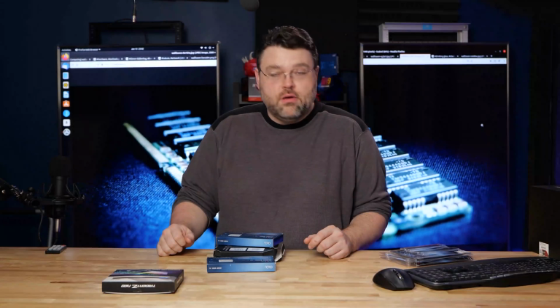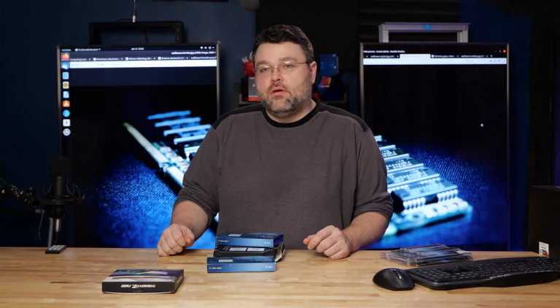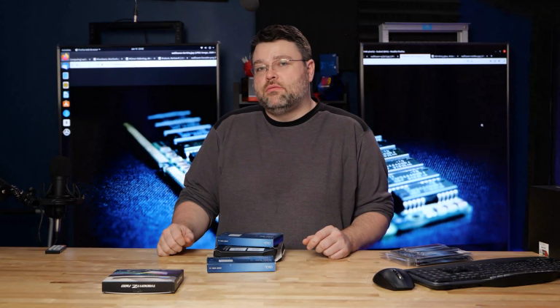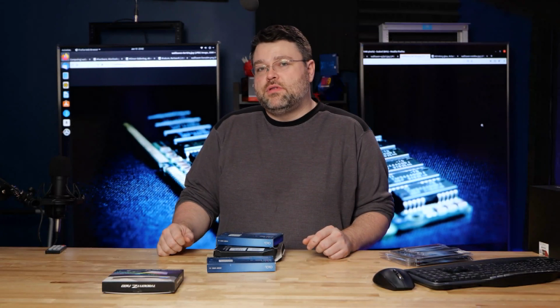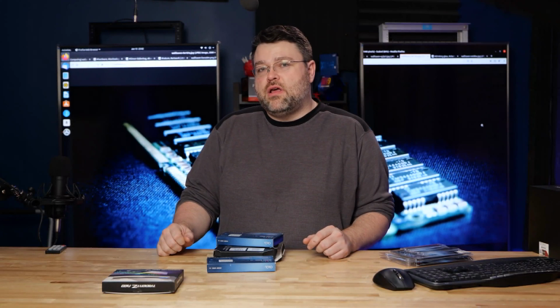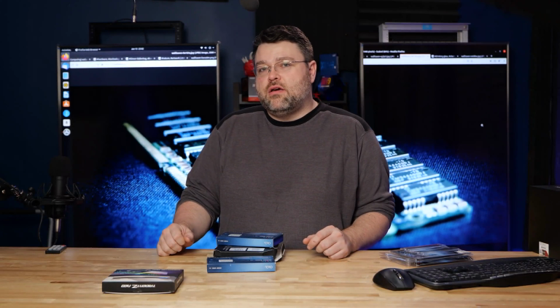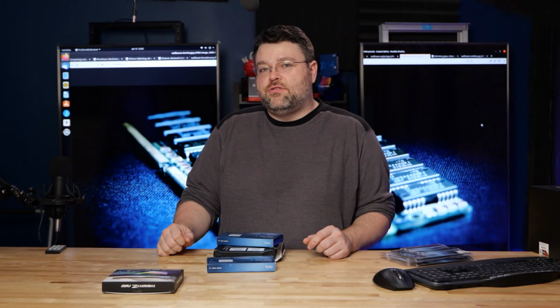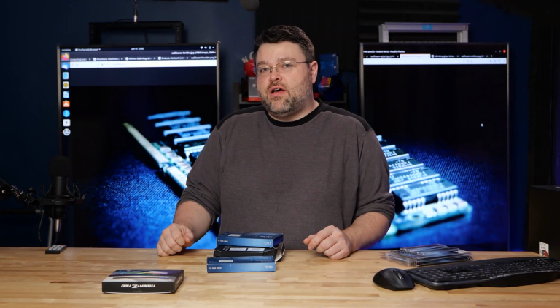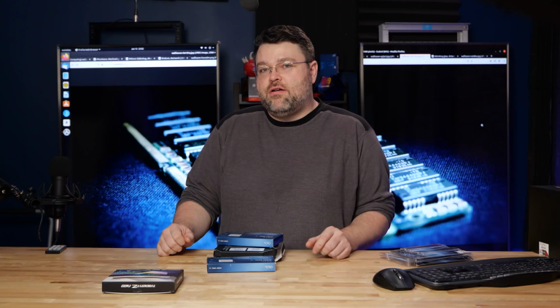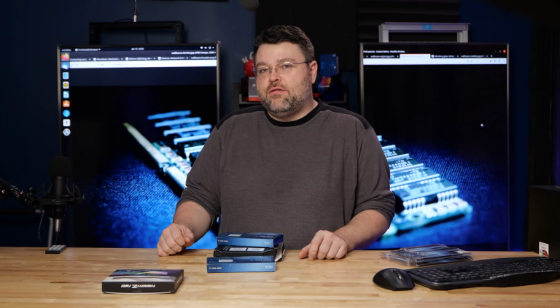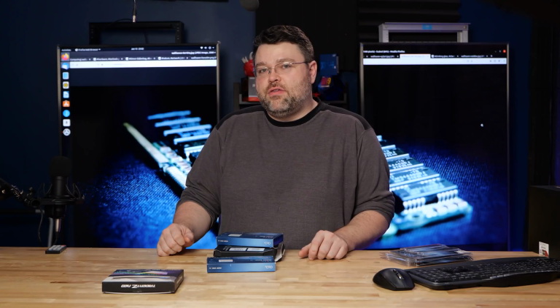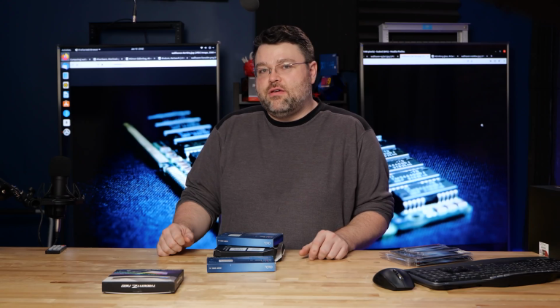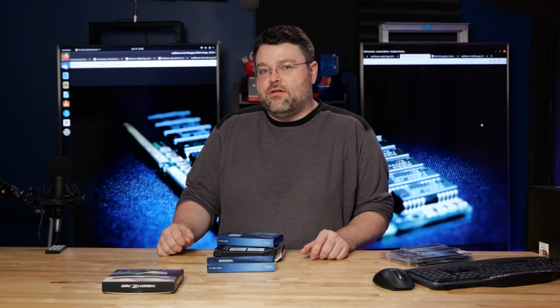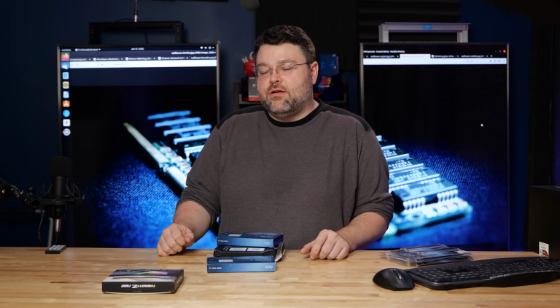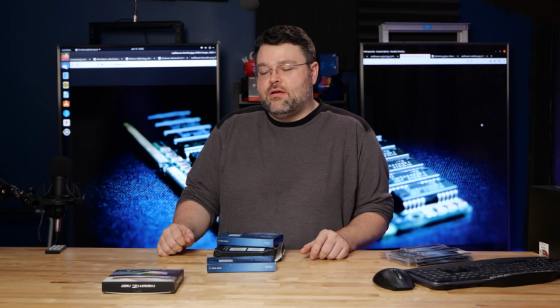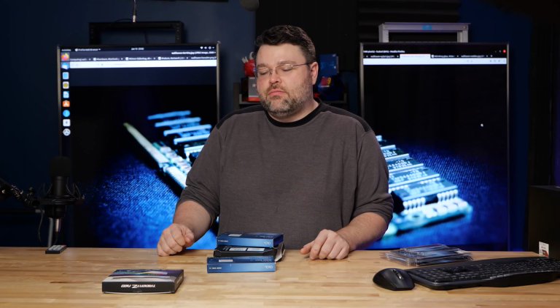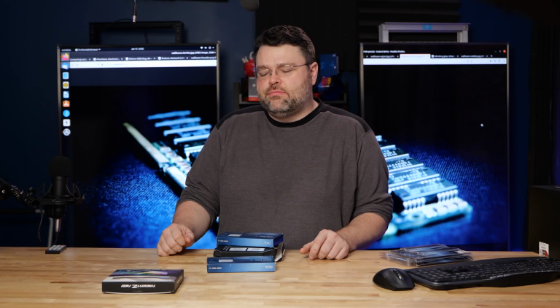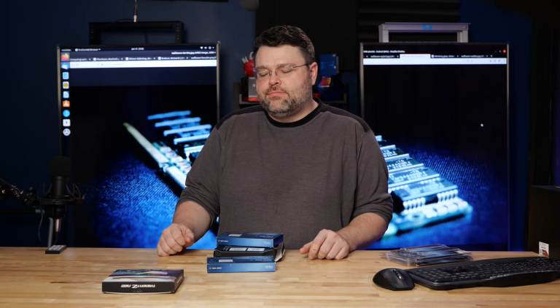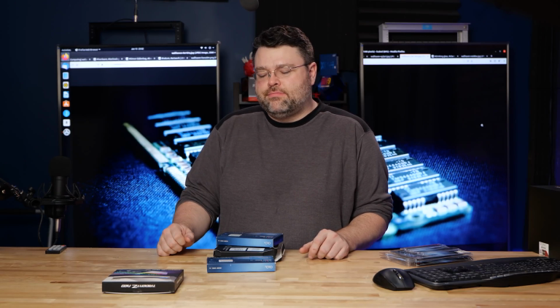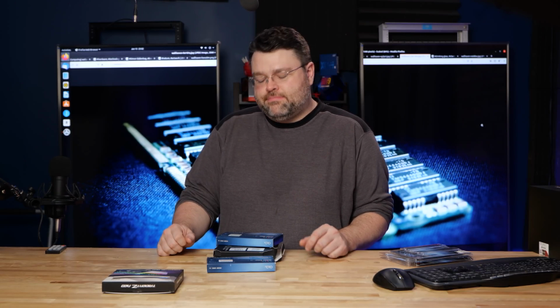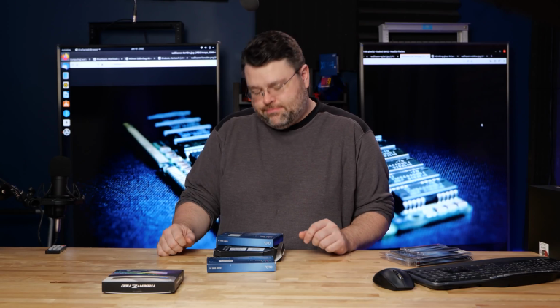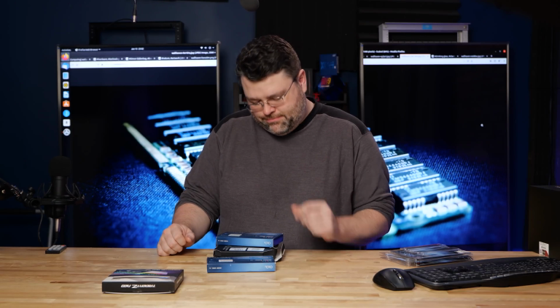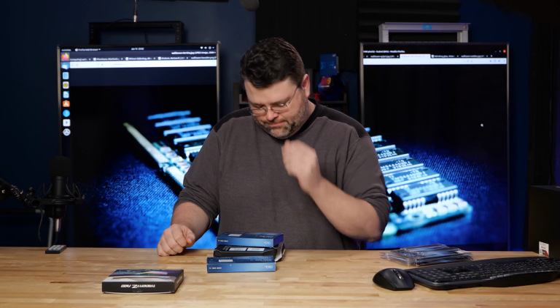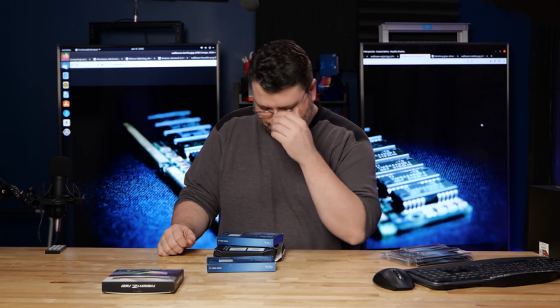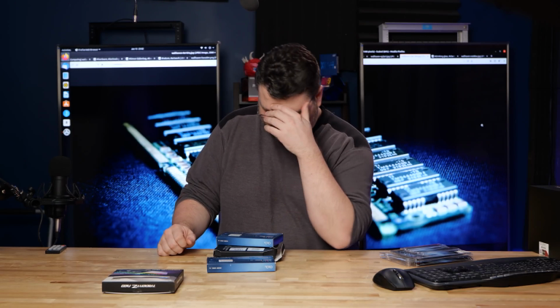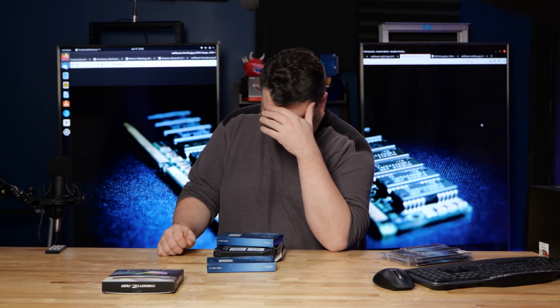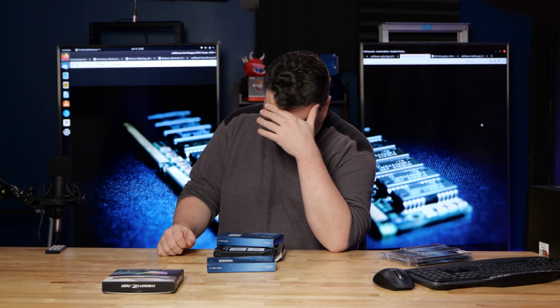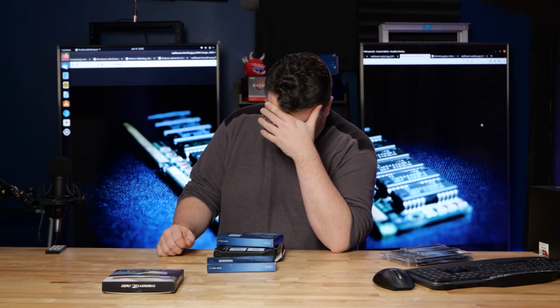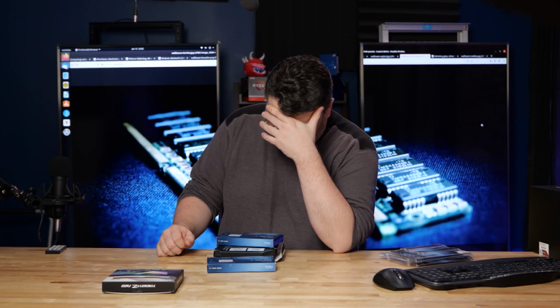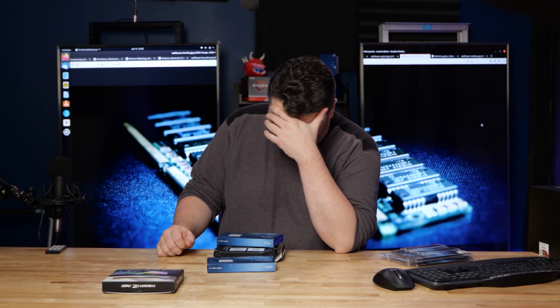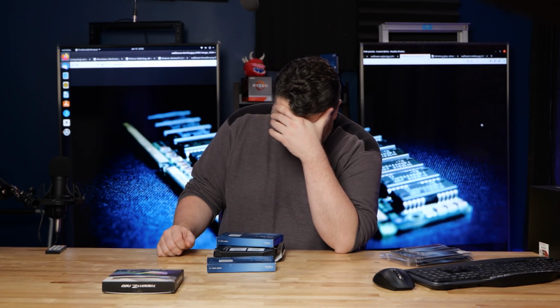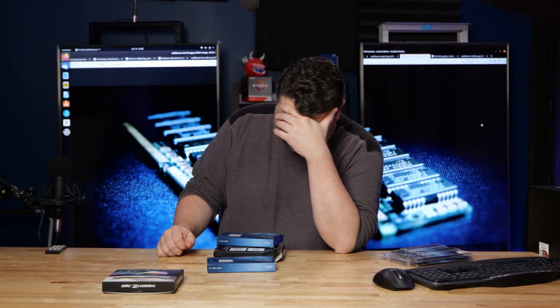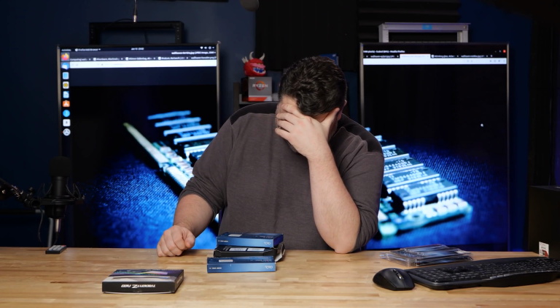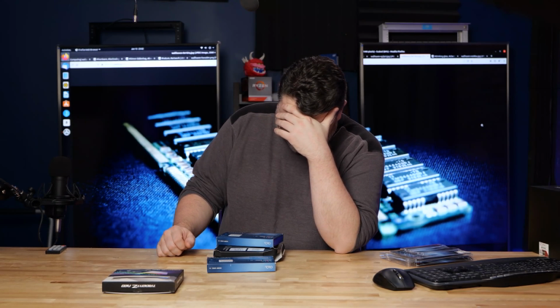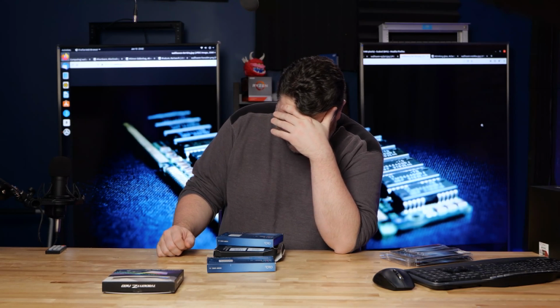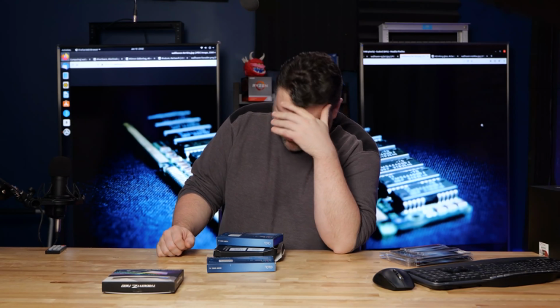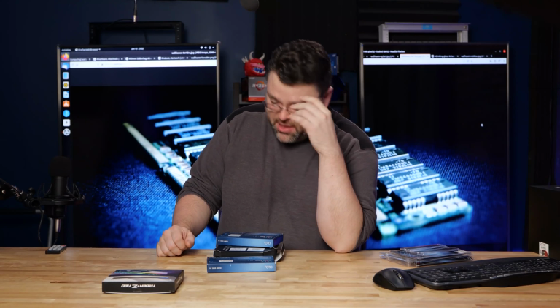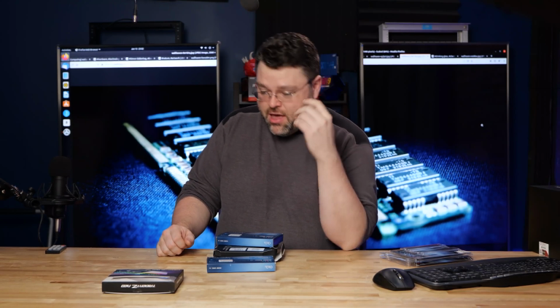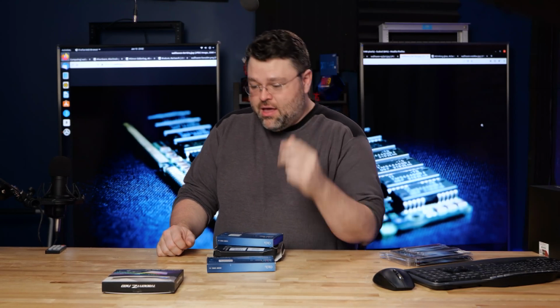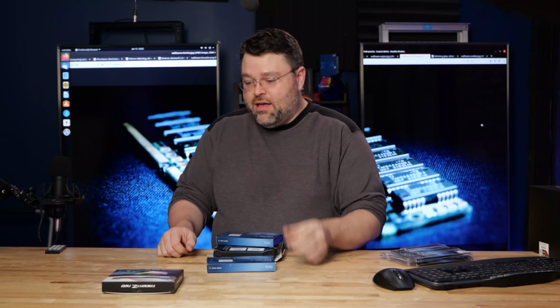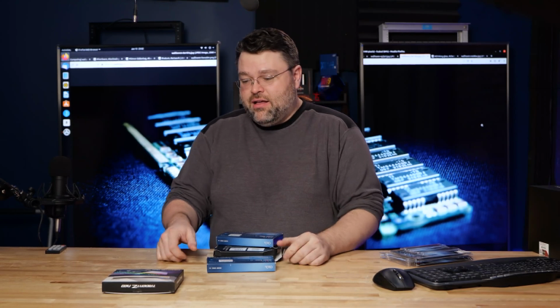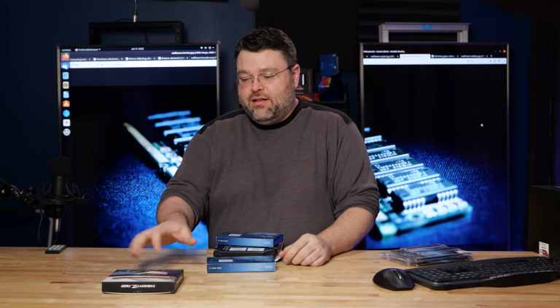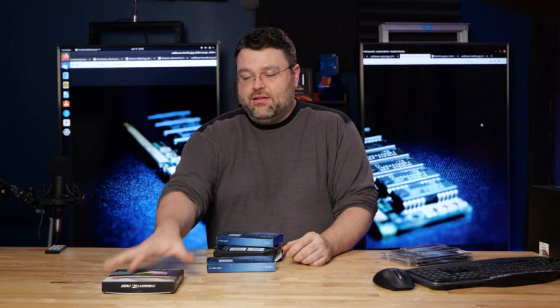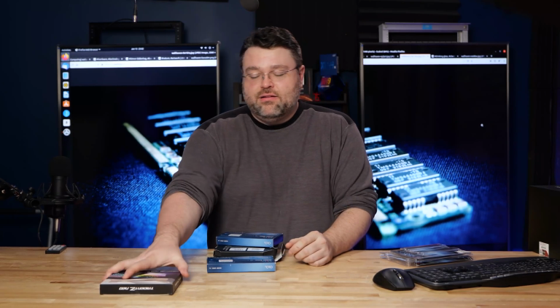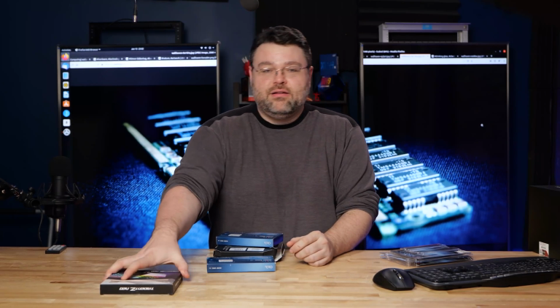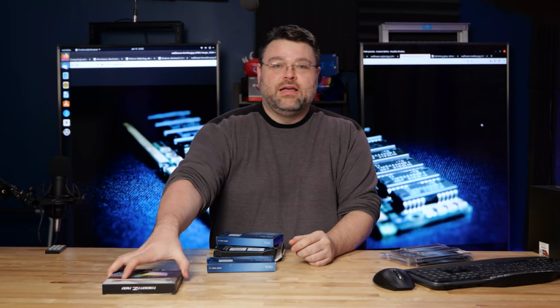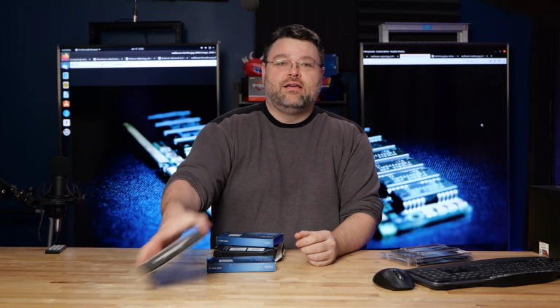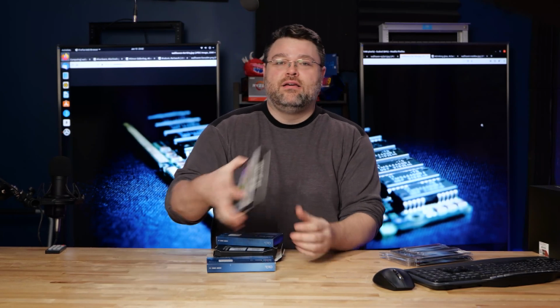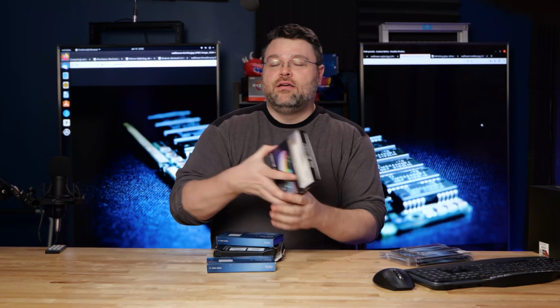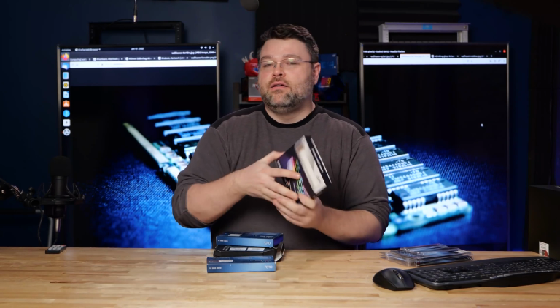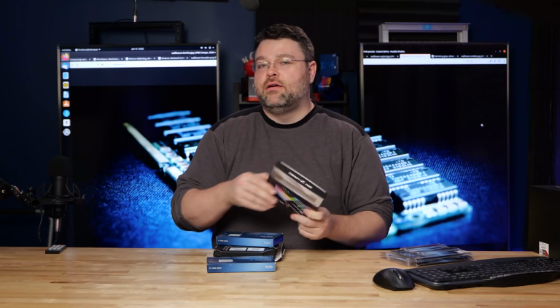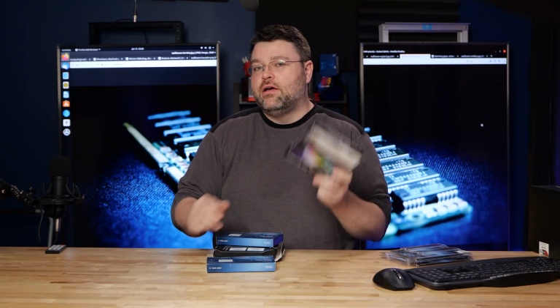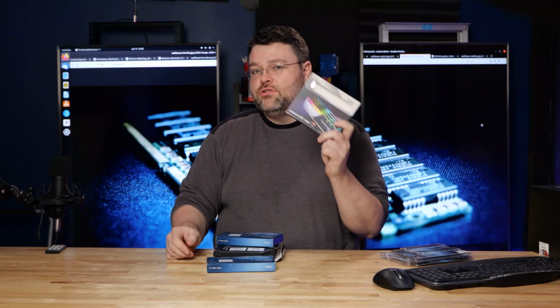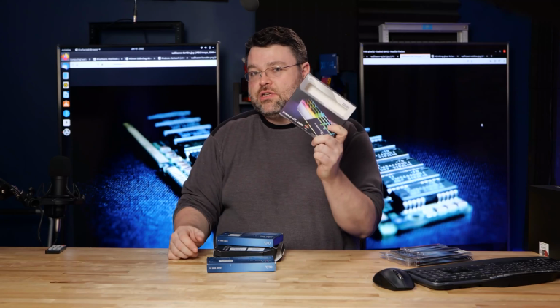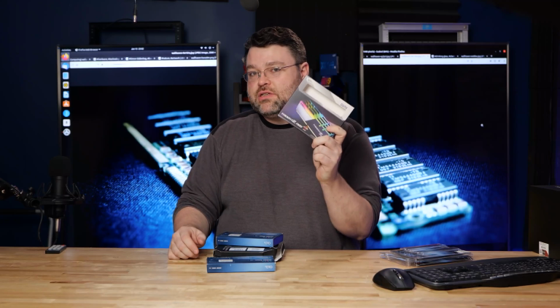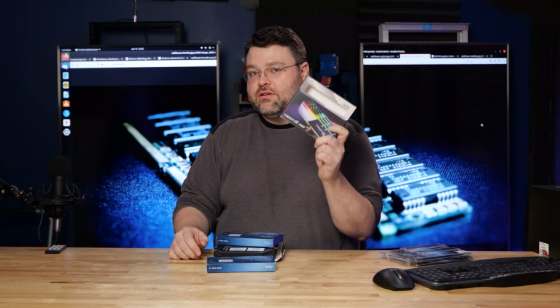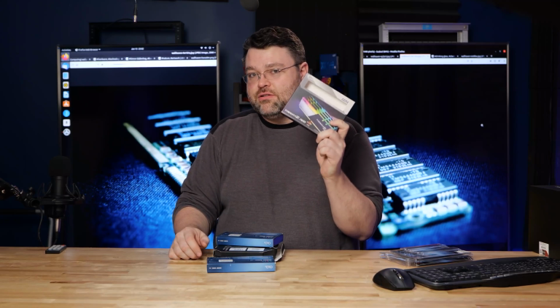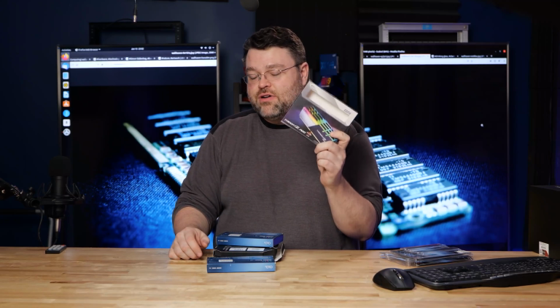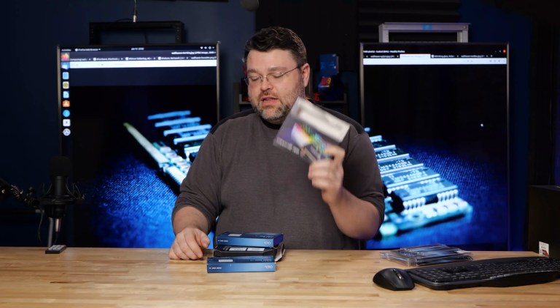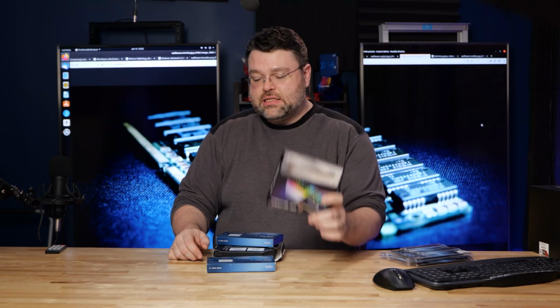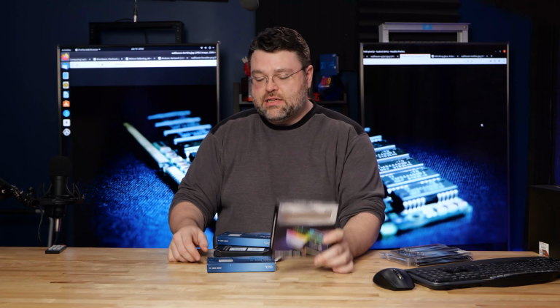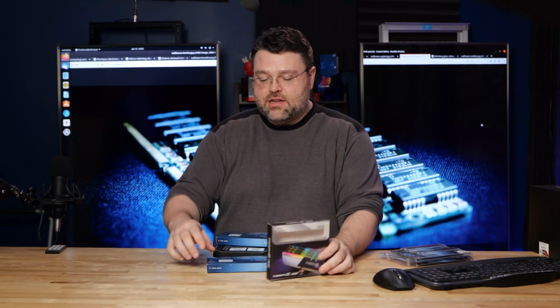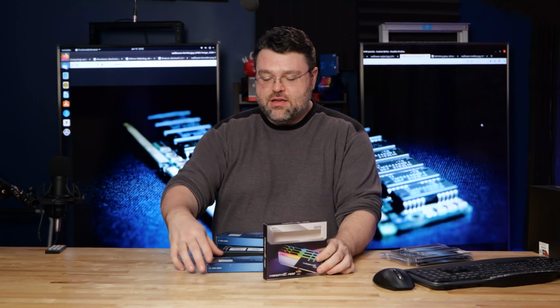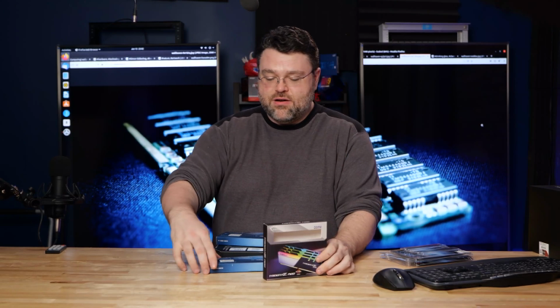Today on TryHard Theater, G.Skill Trident Z Neo.